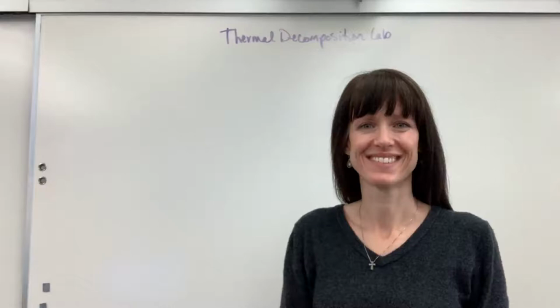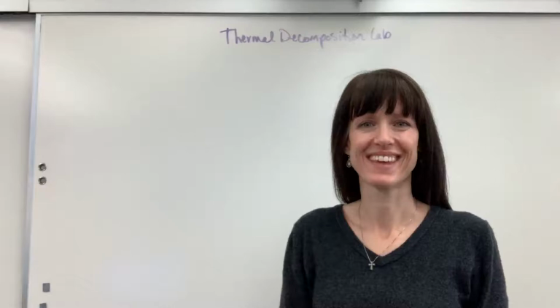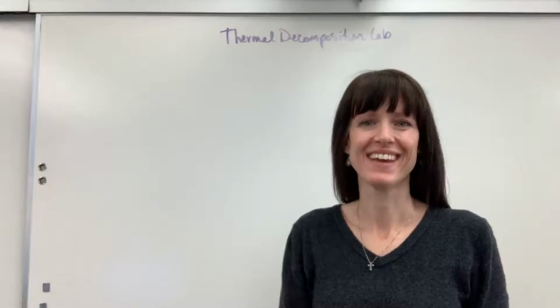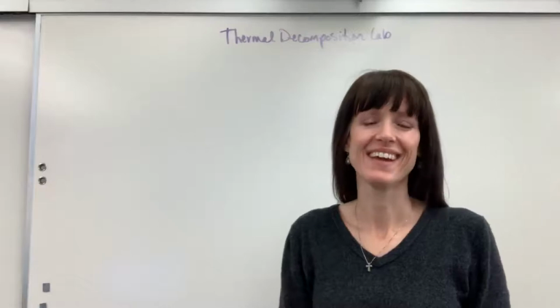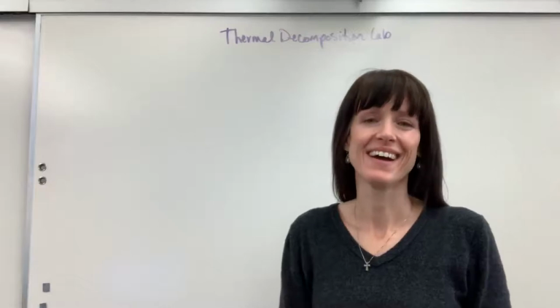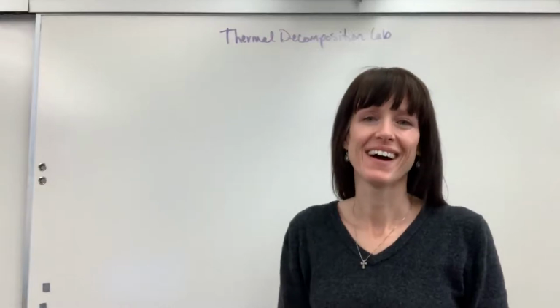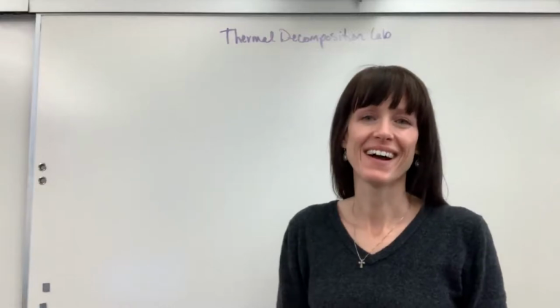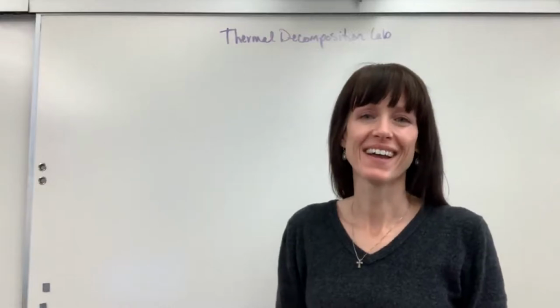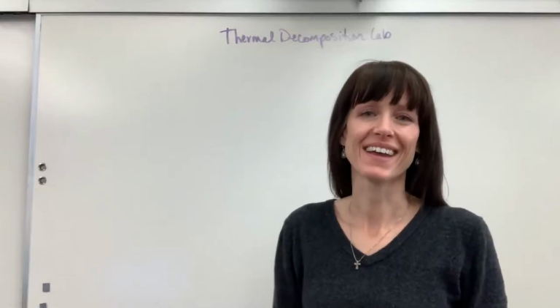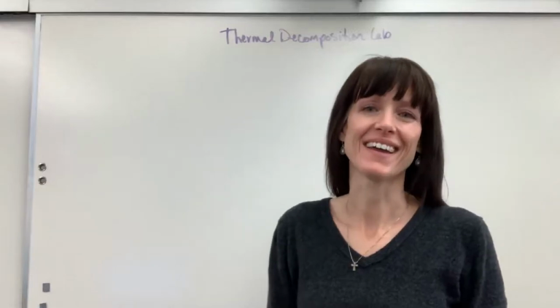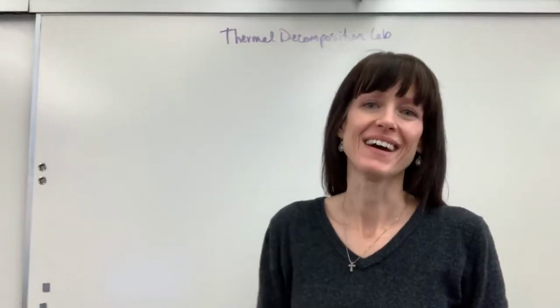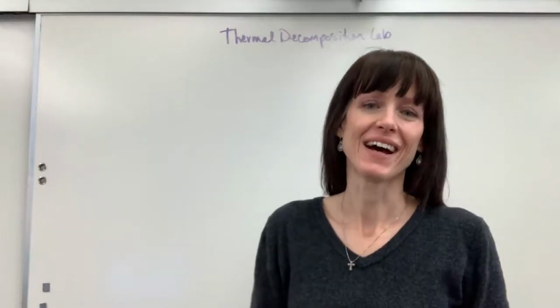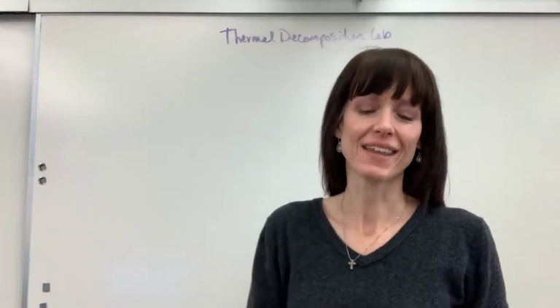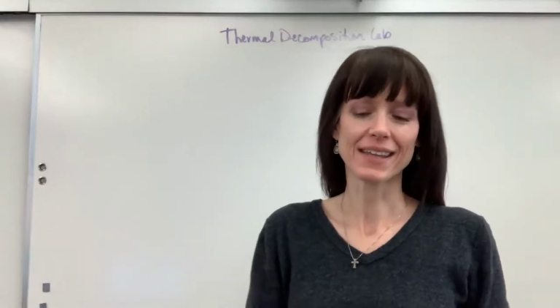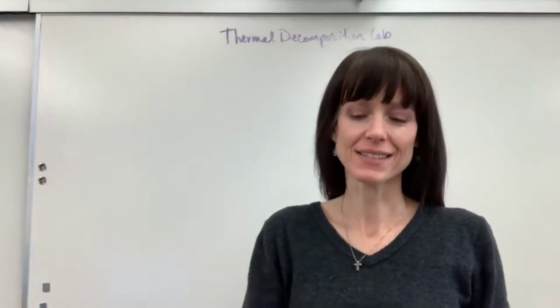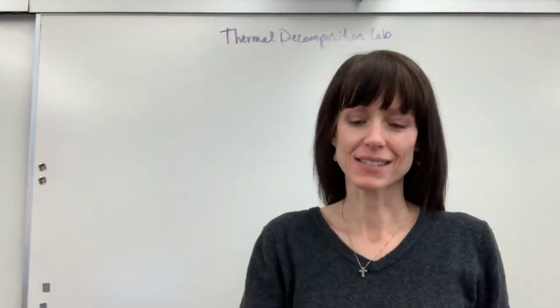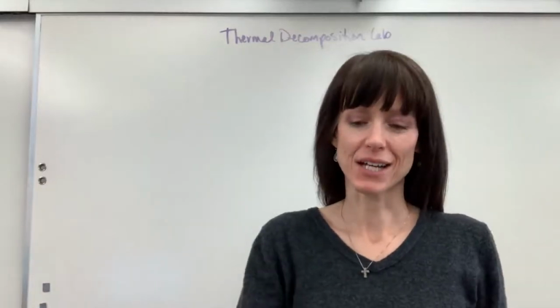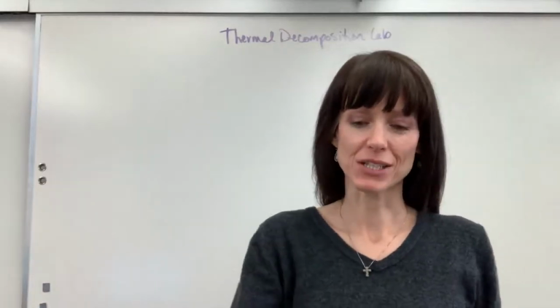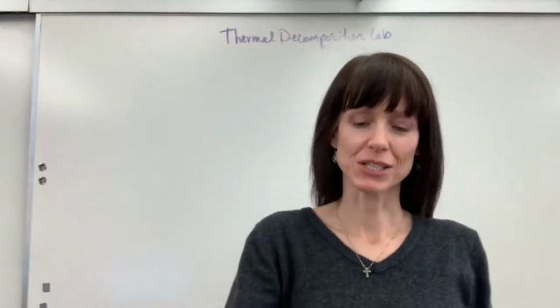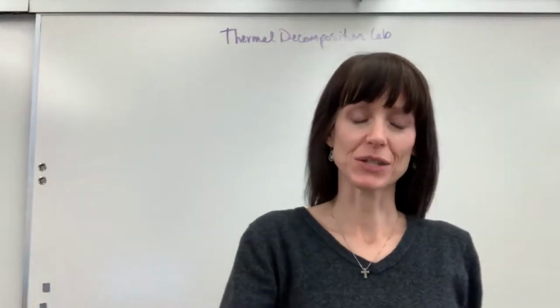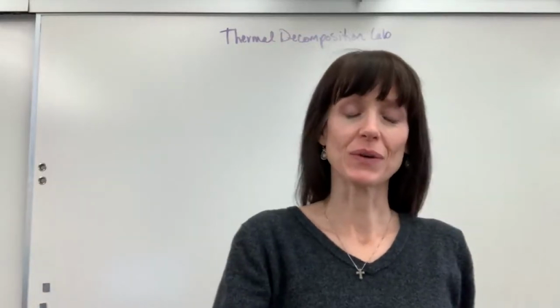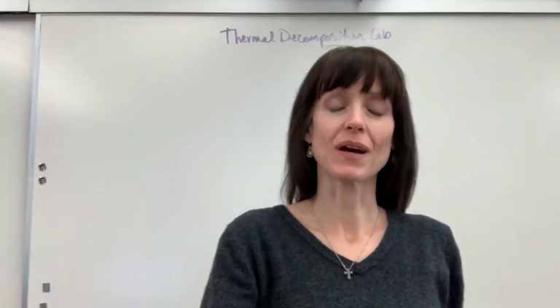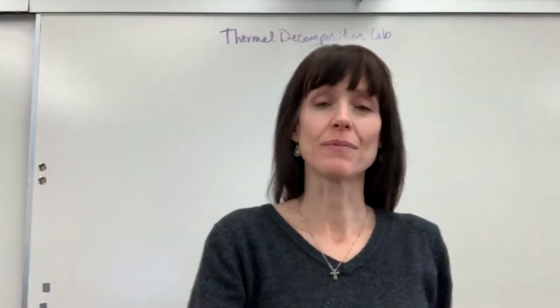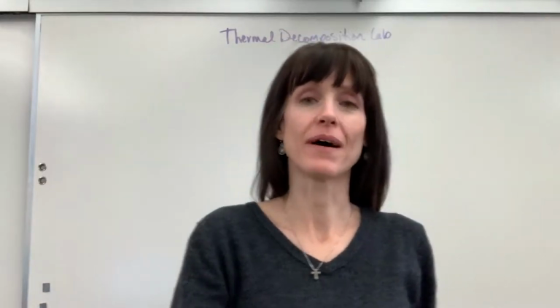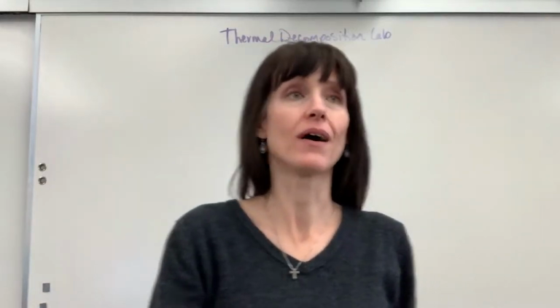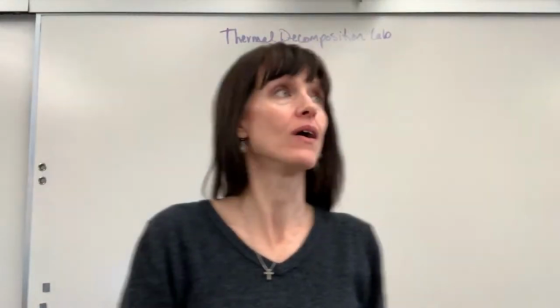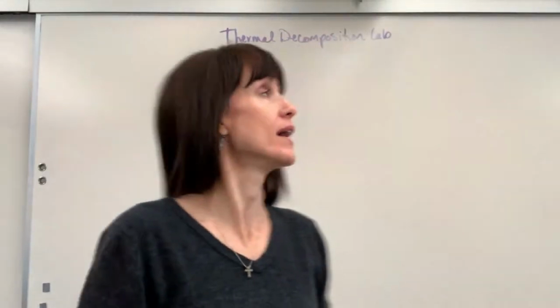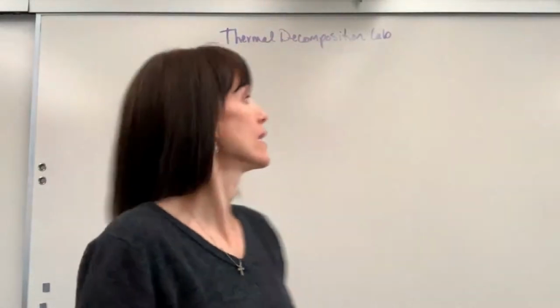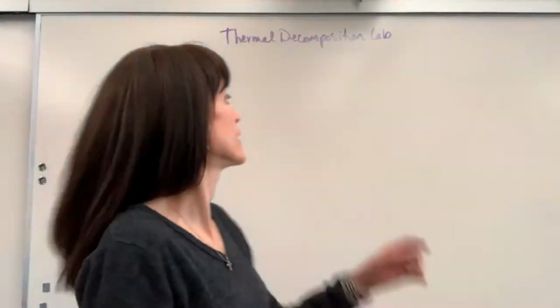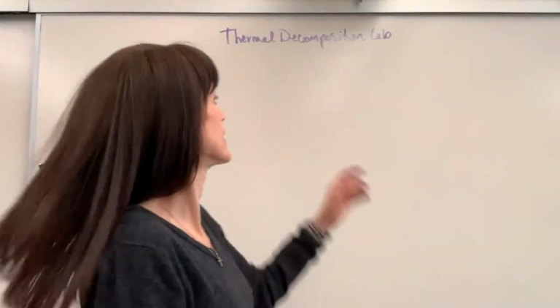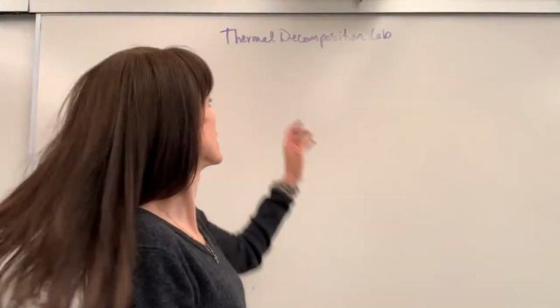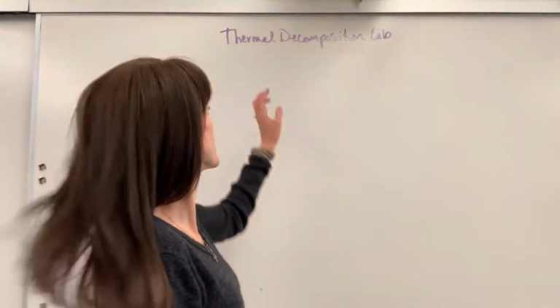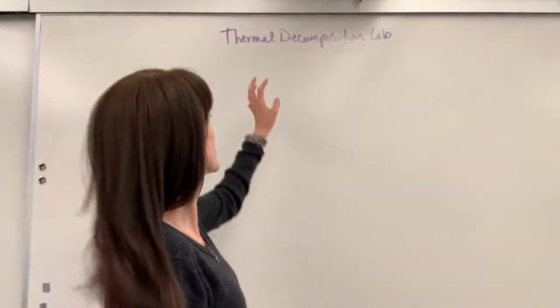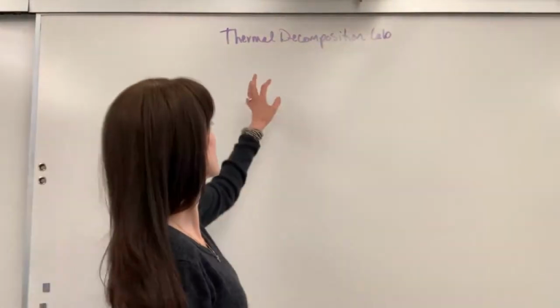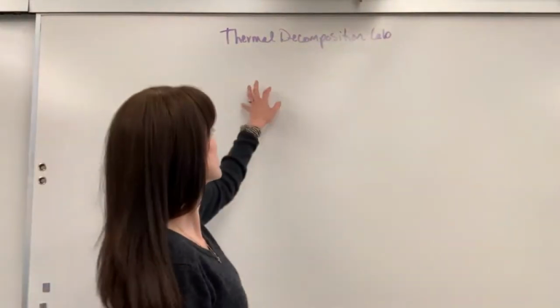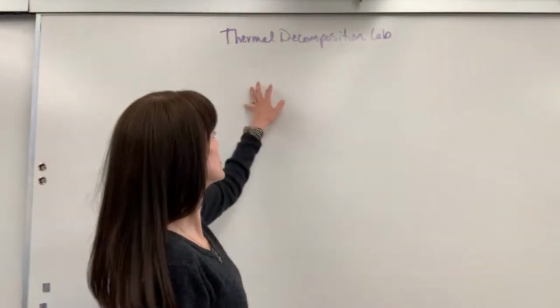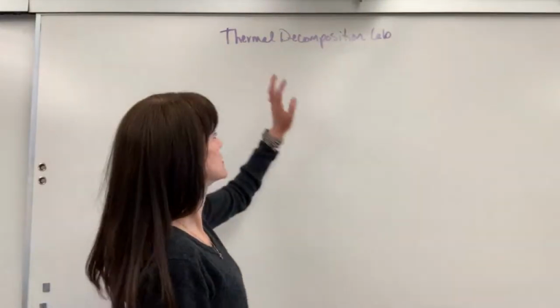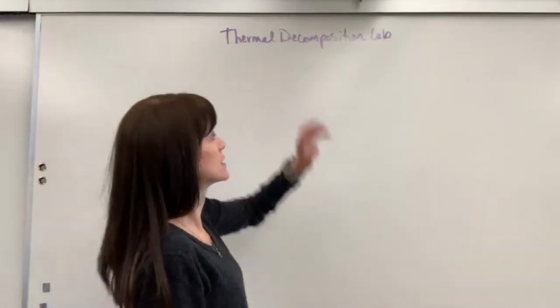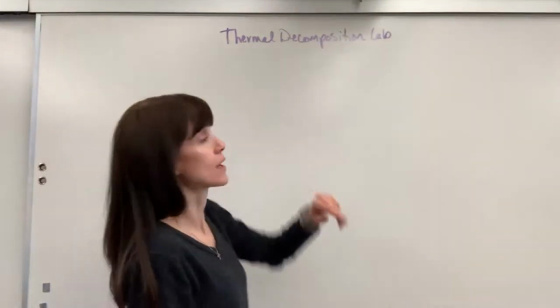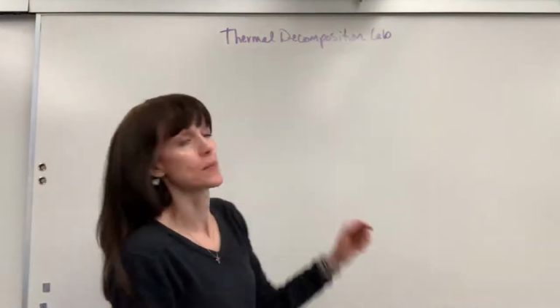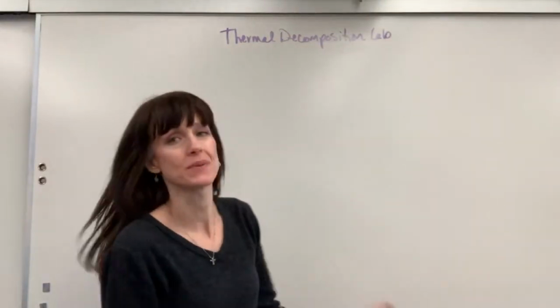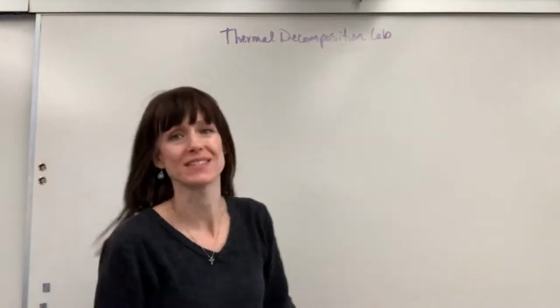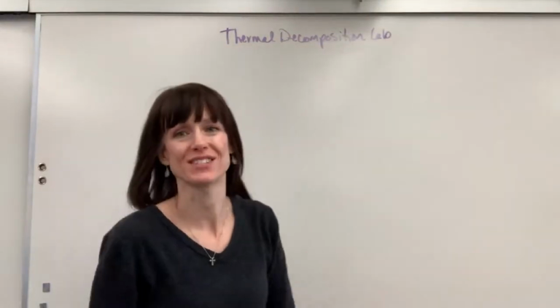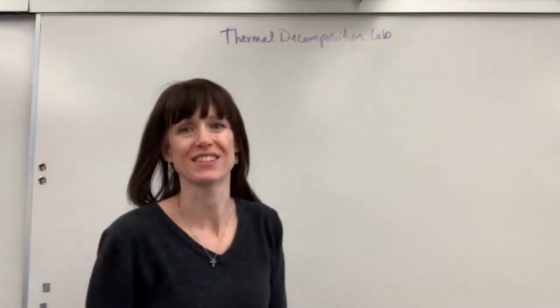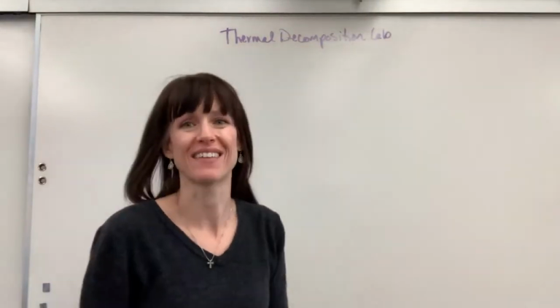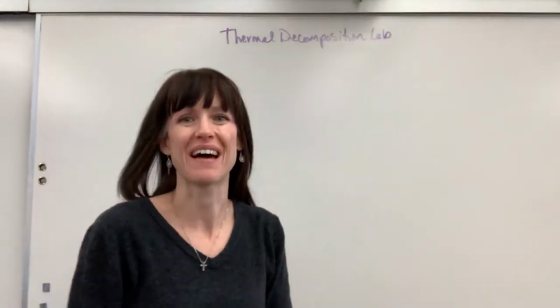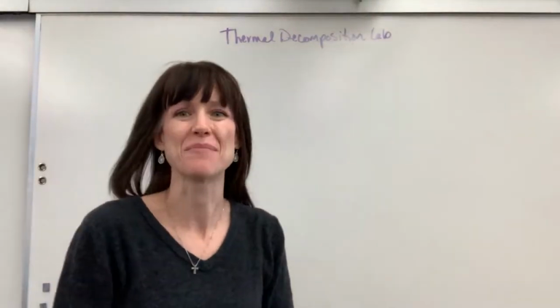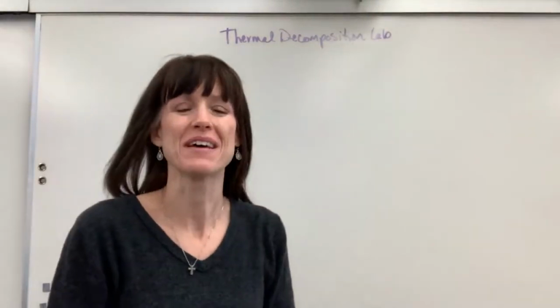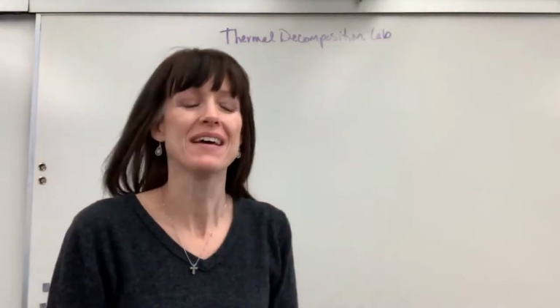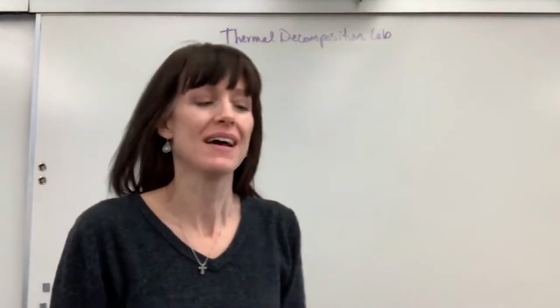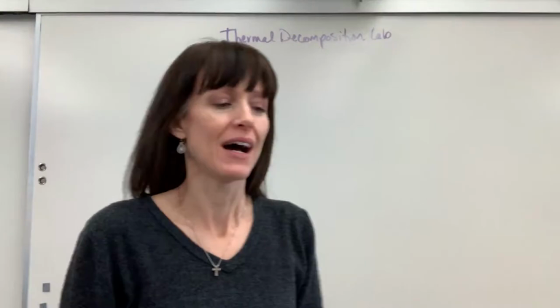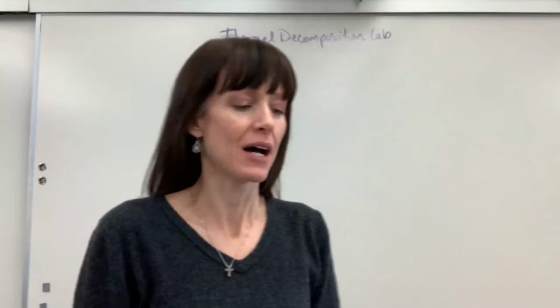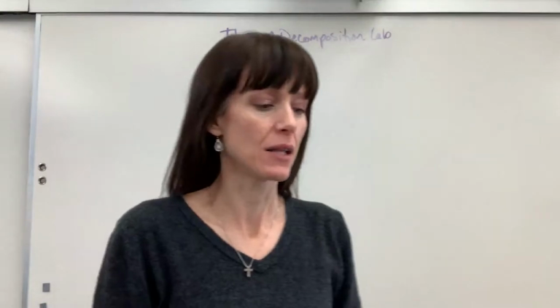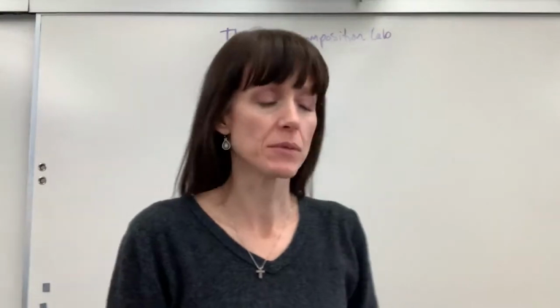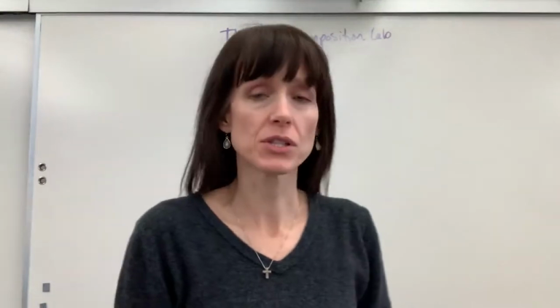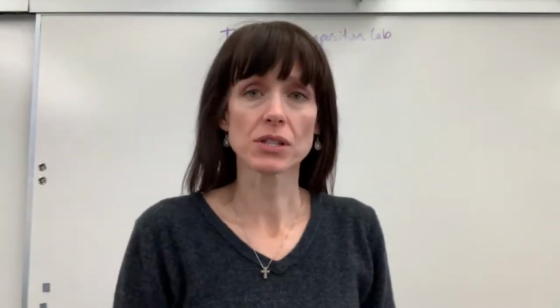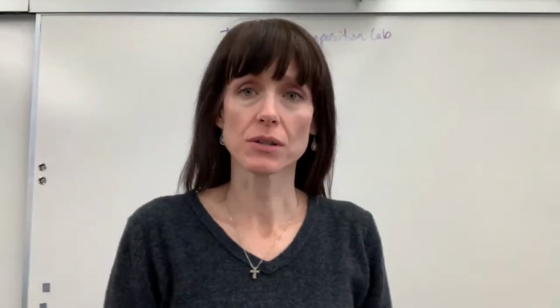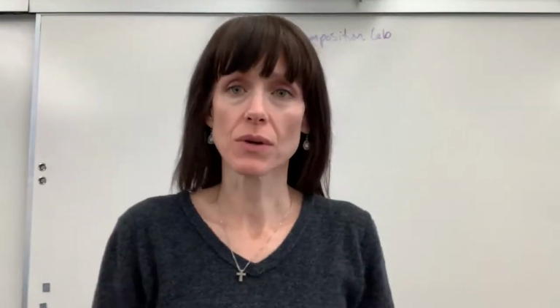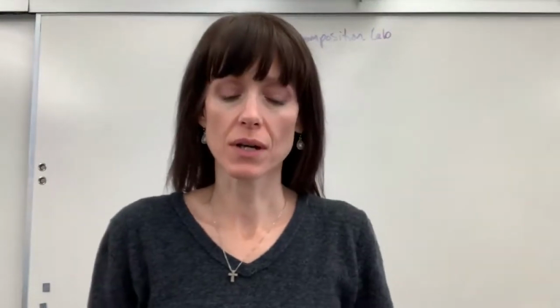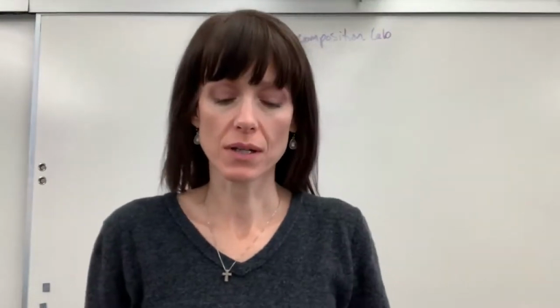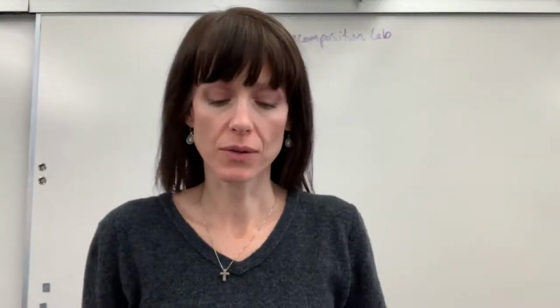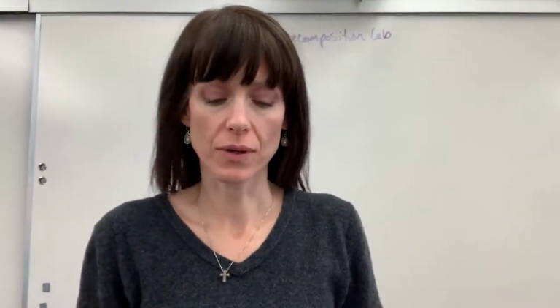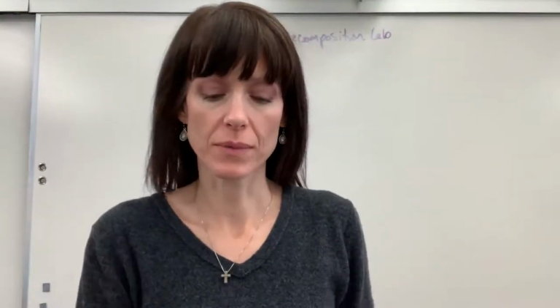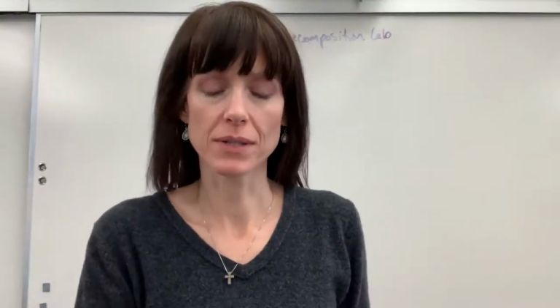Hi, I'd like to talk to you about the thermal decomposition lab. Let me show you our equipment.